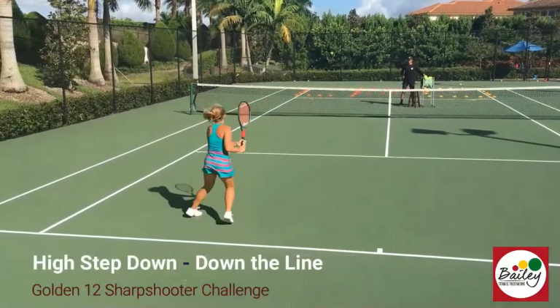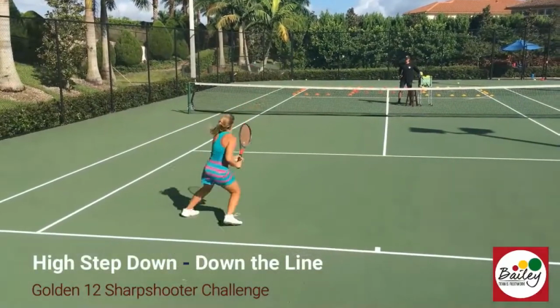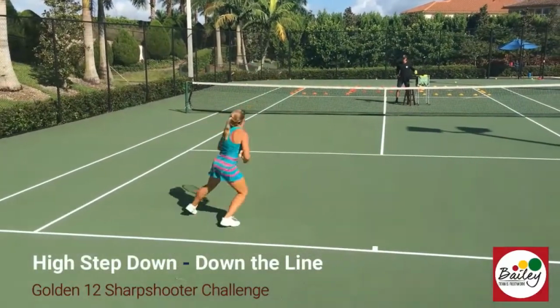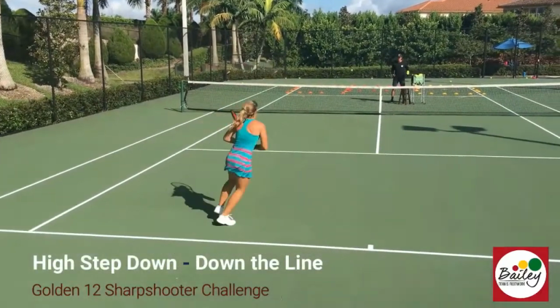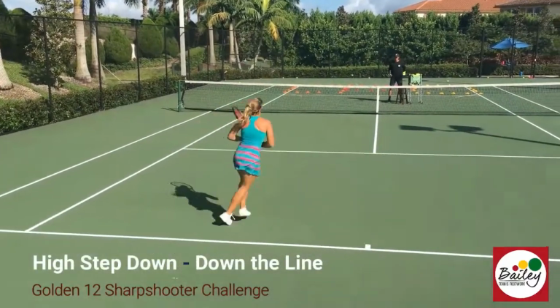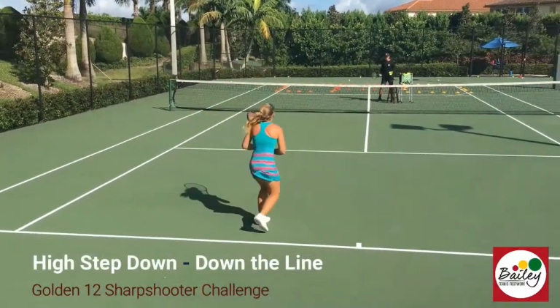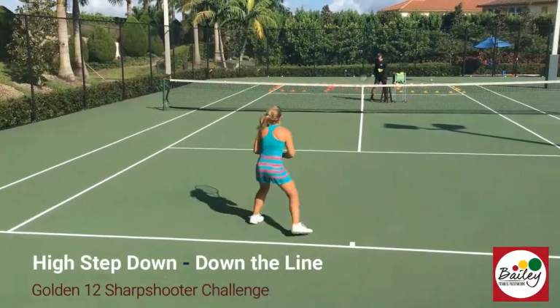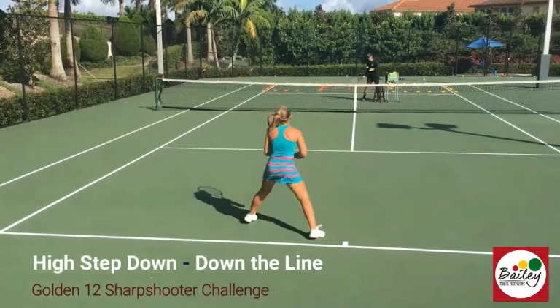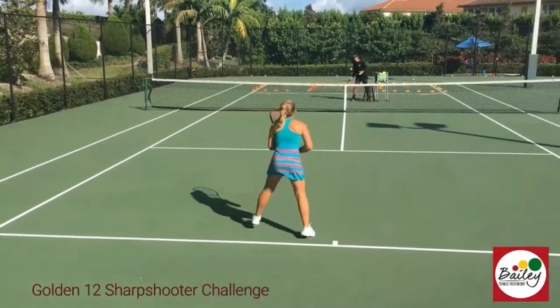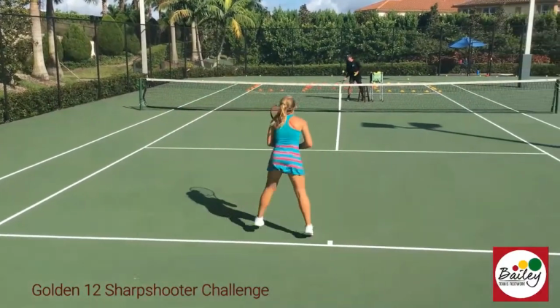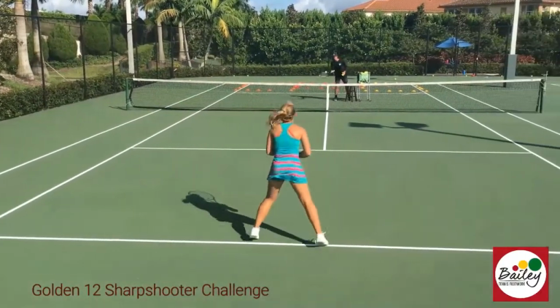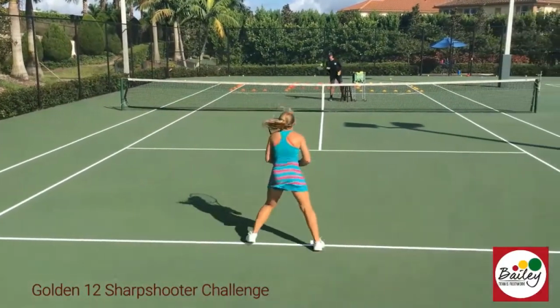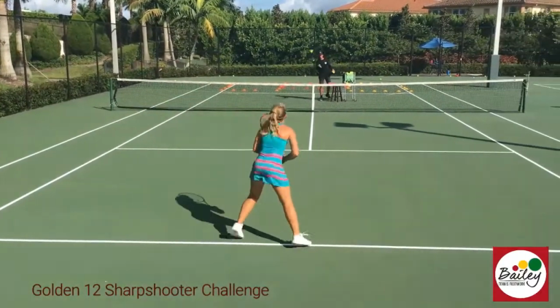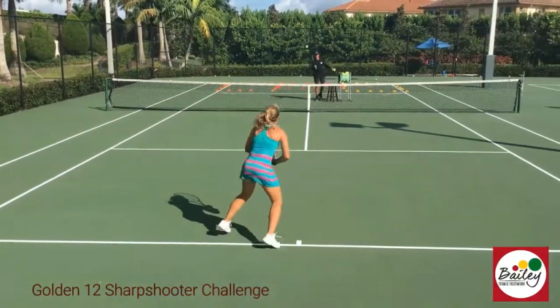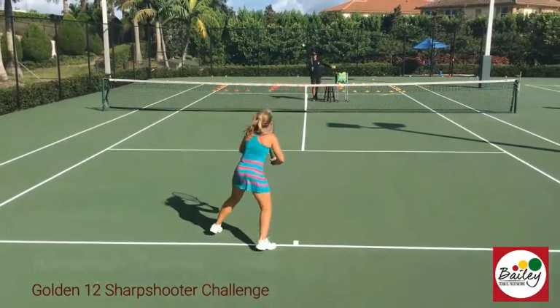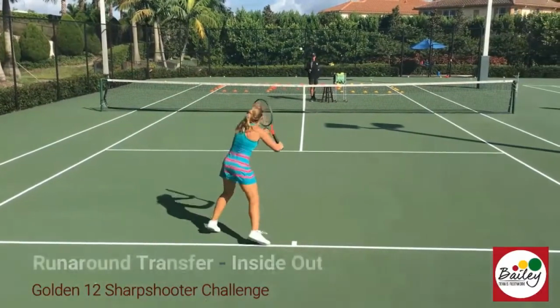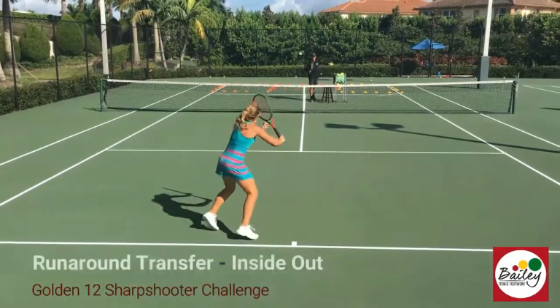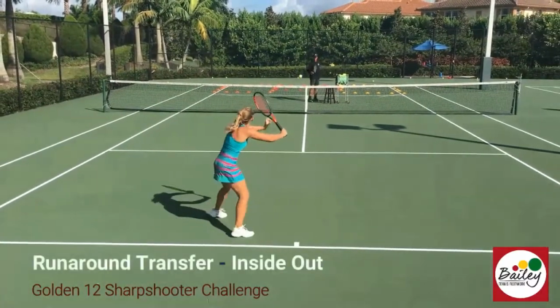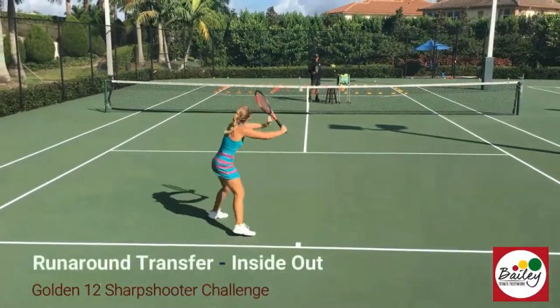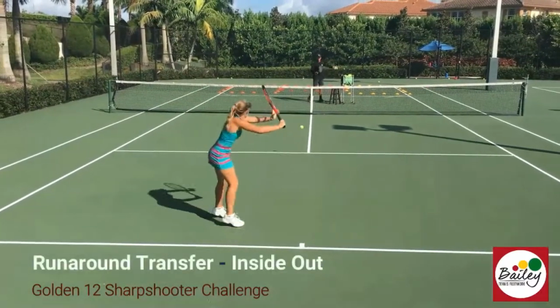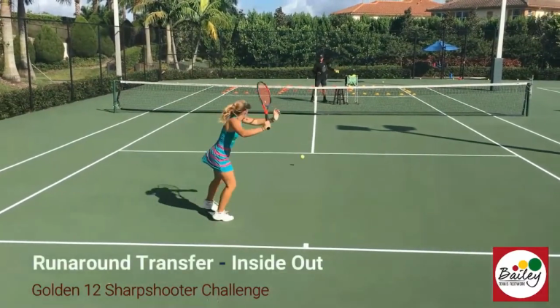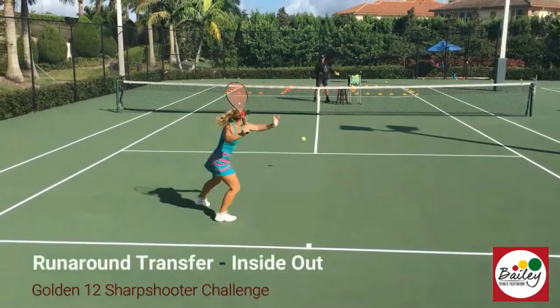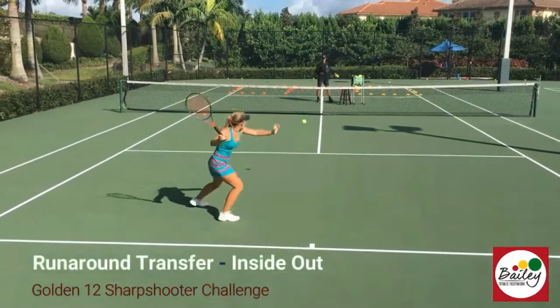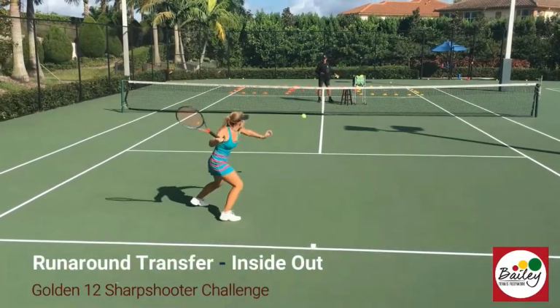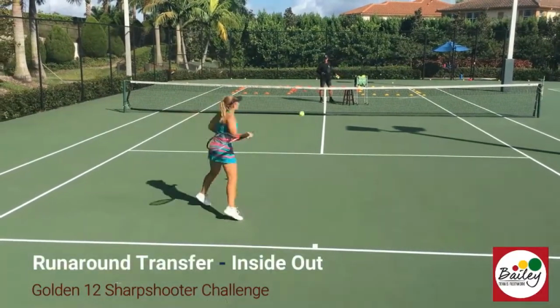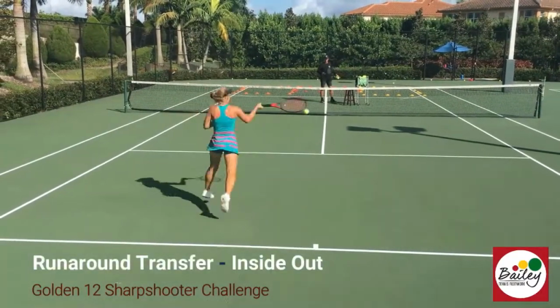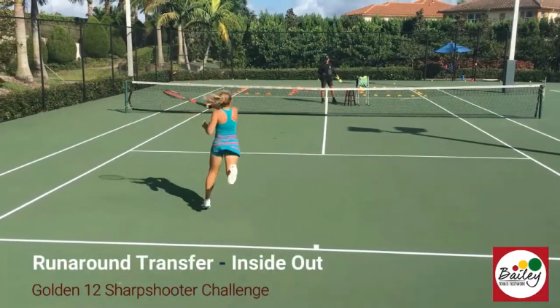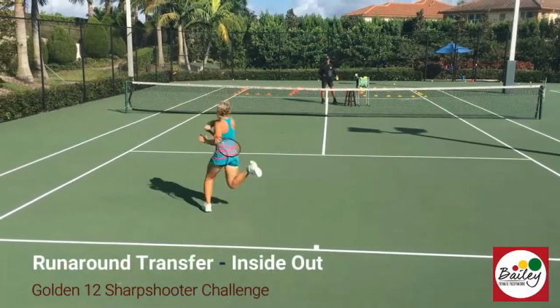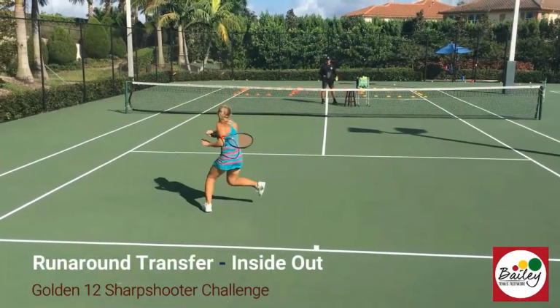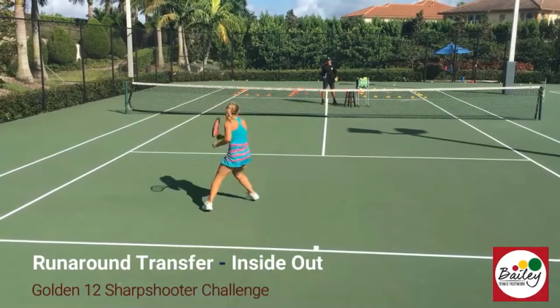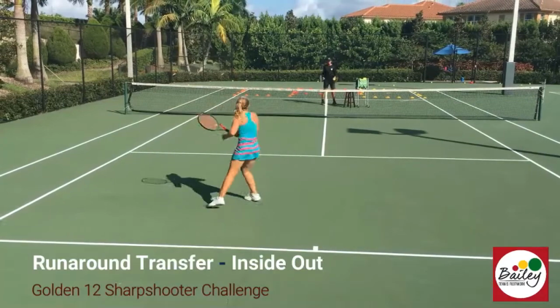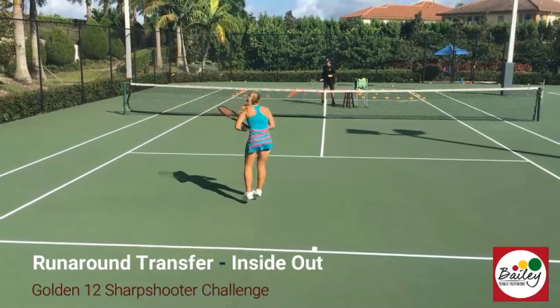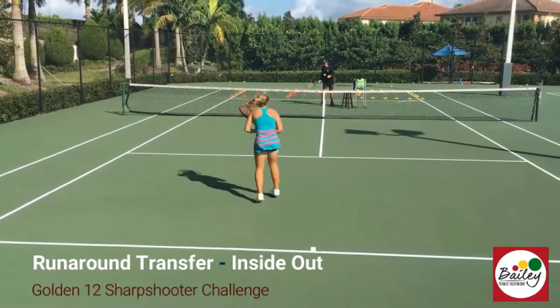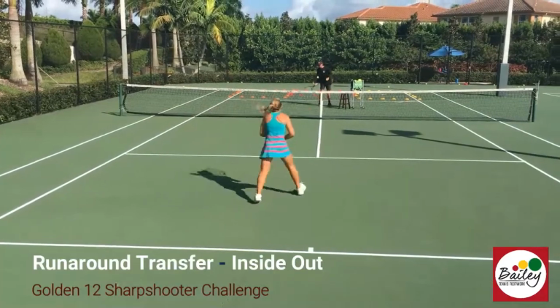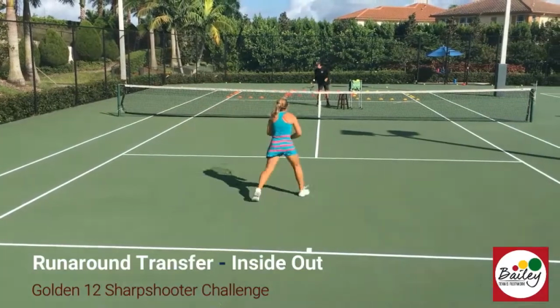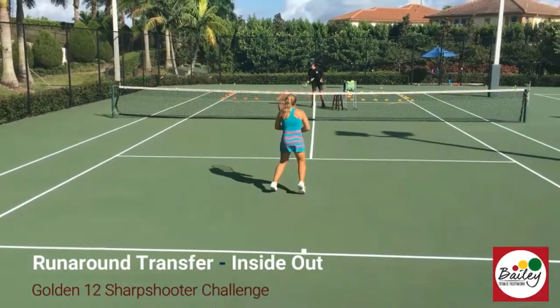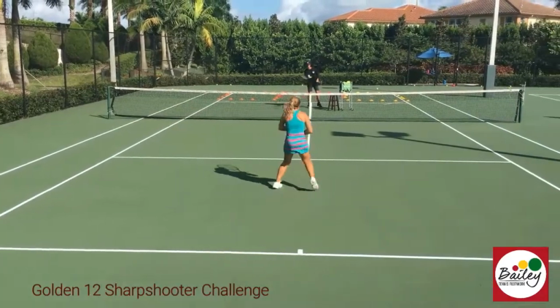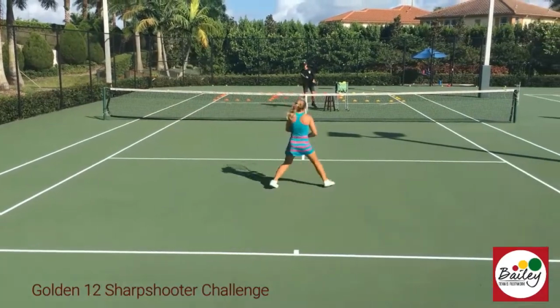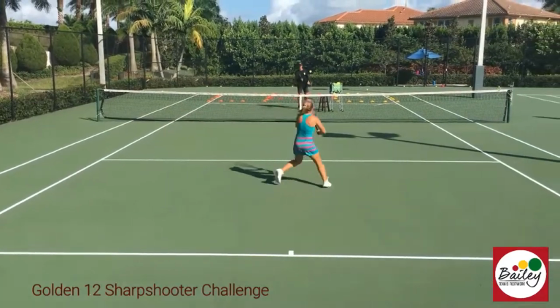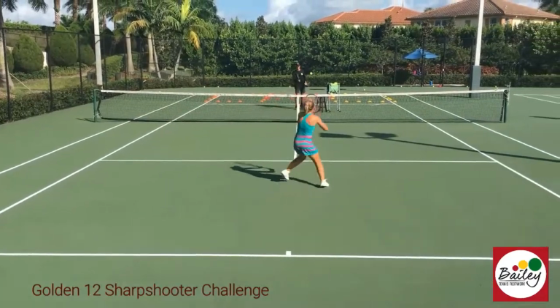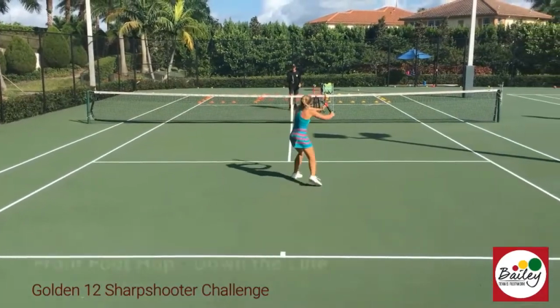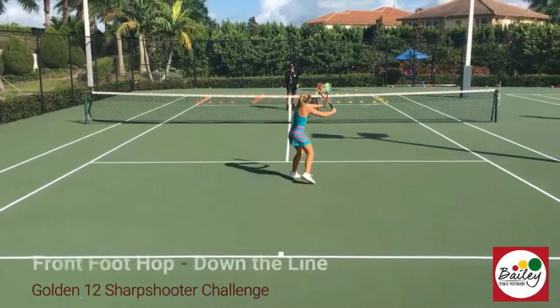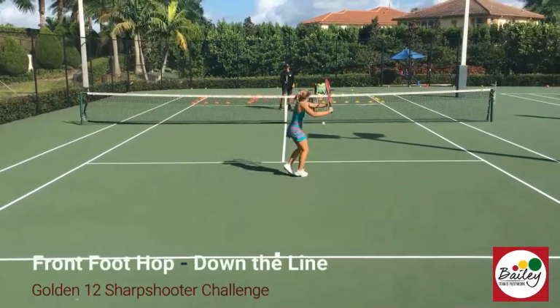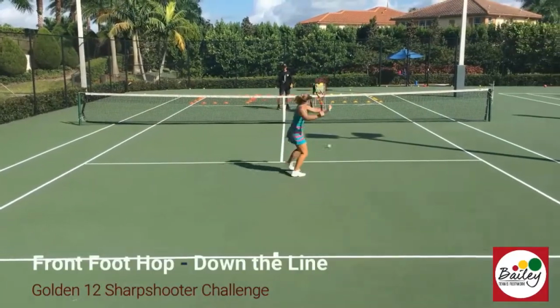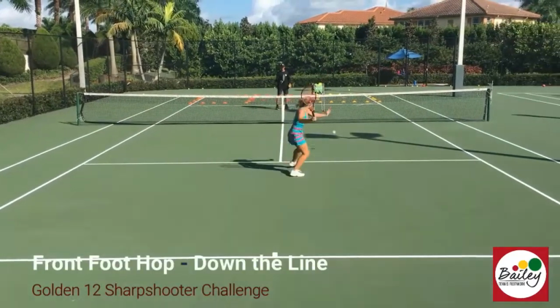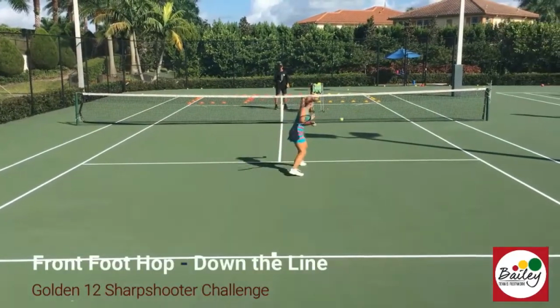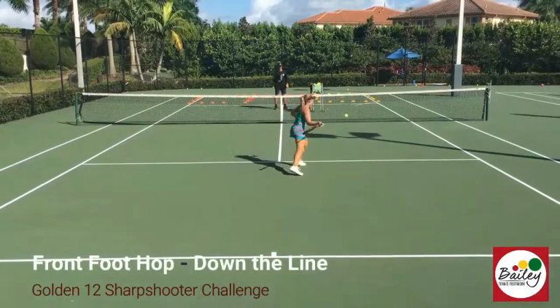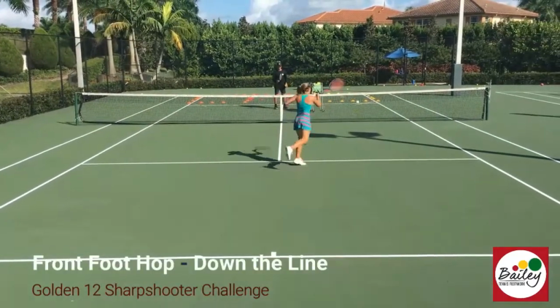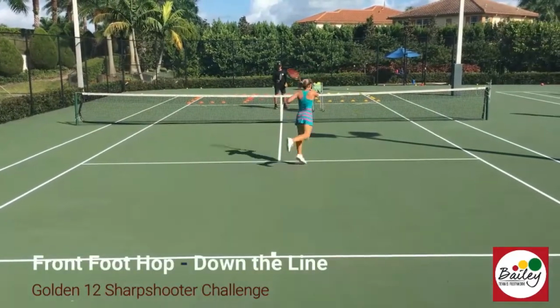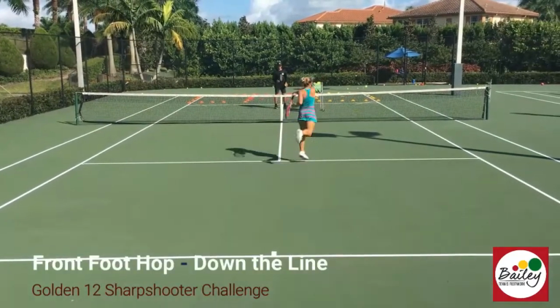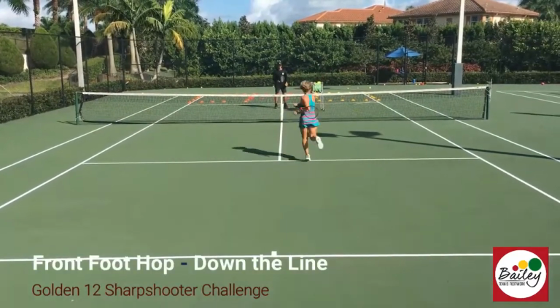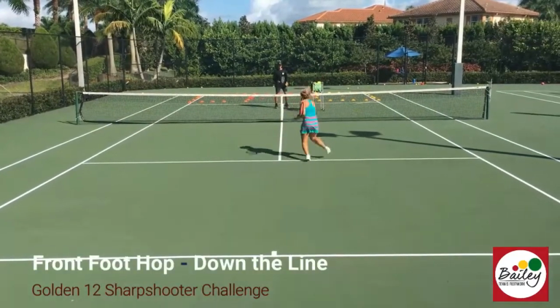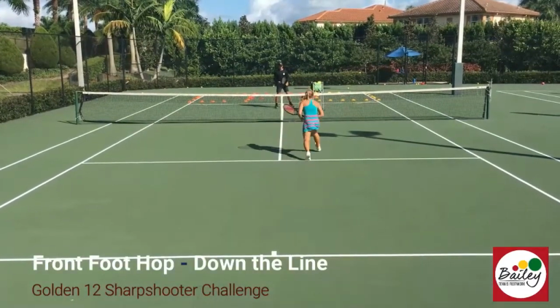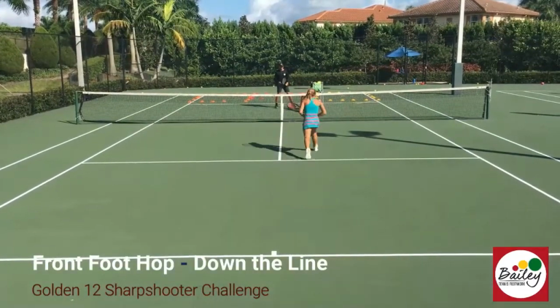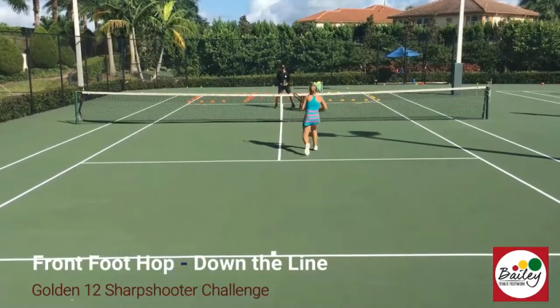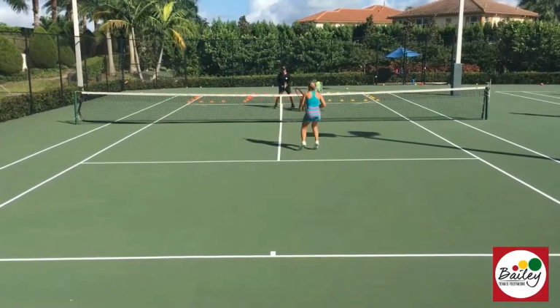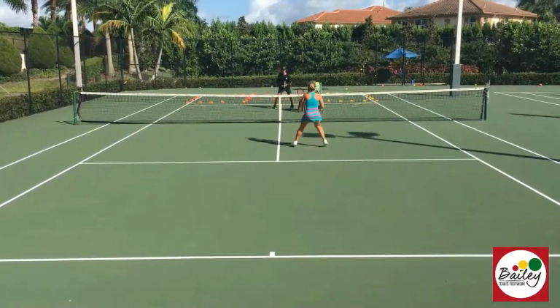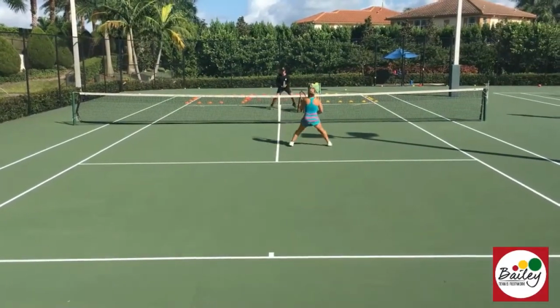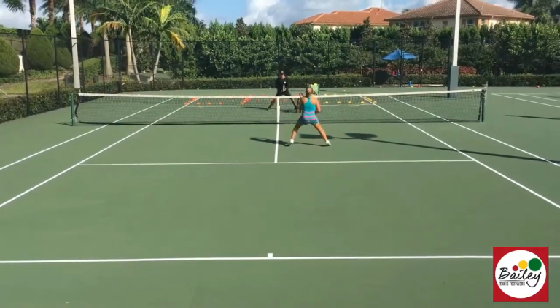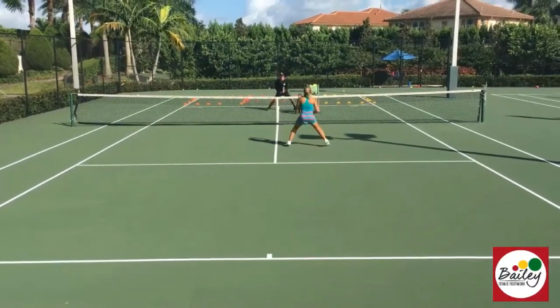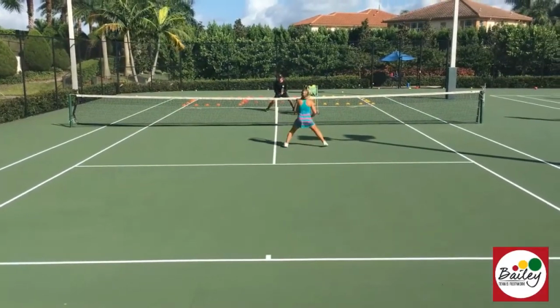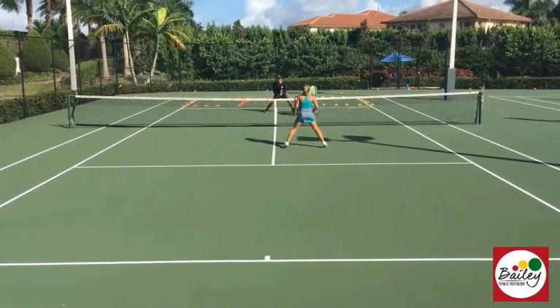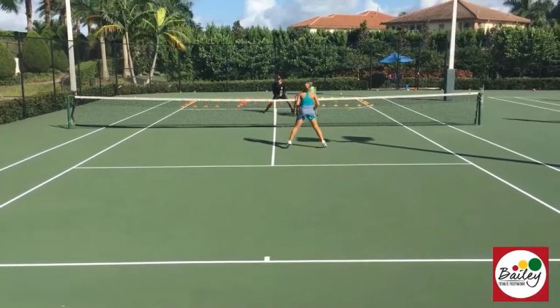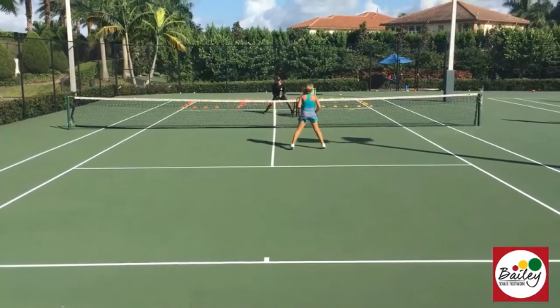Run around, cross court, inside out! One foot up, in you come! Quick — next leg!